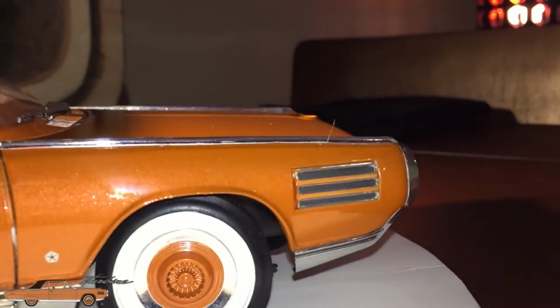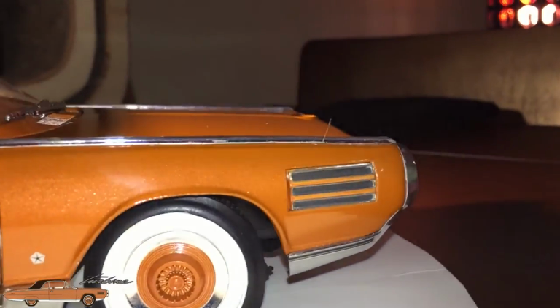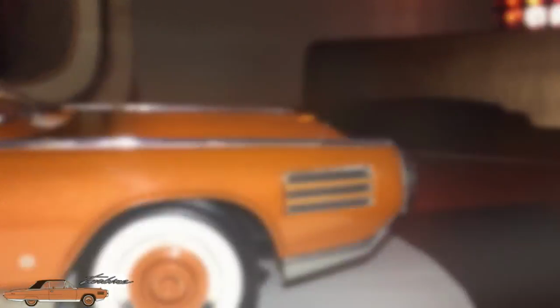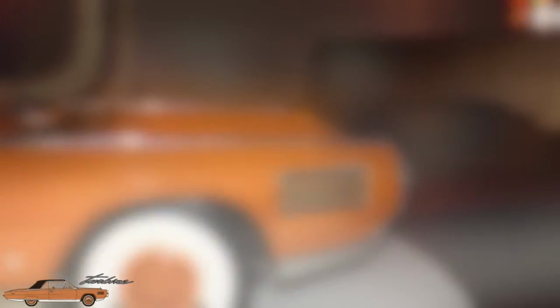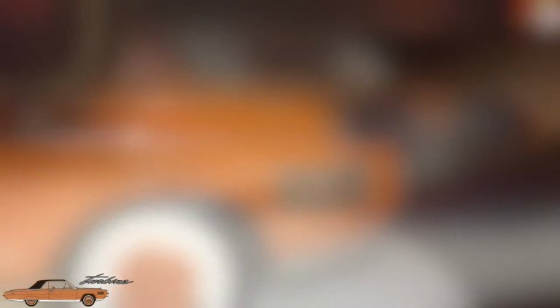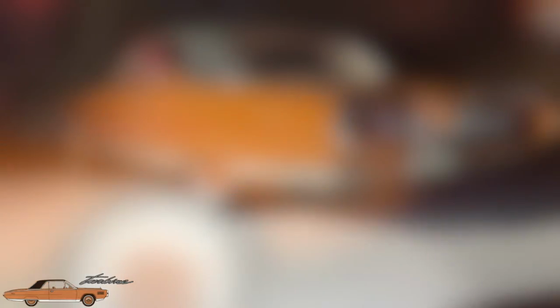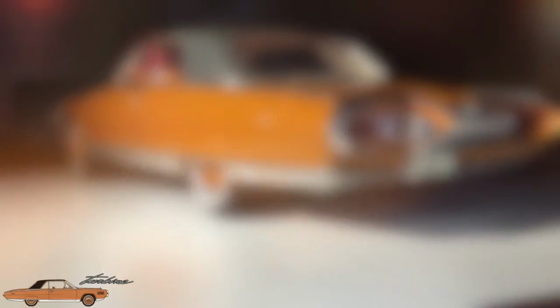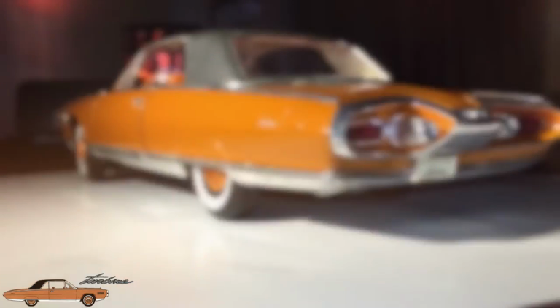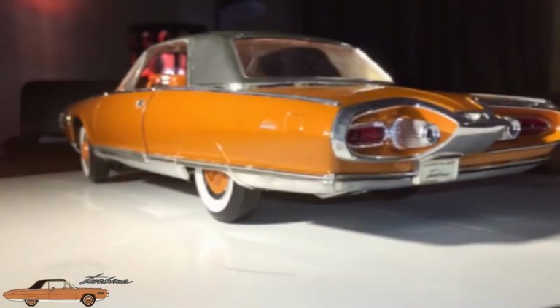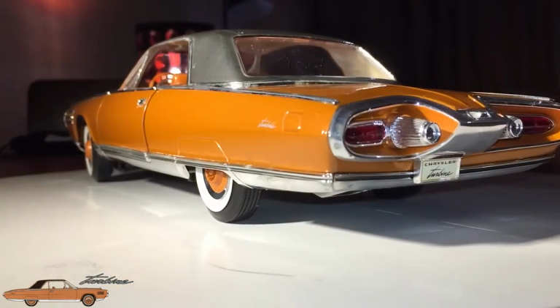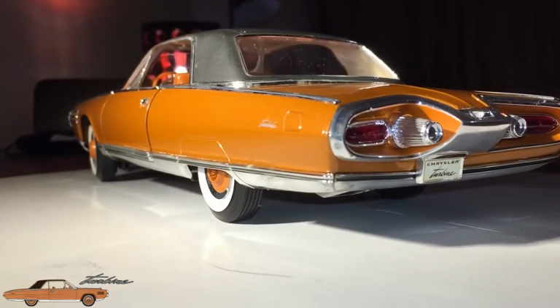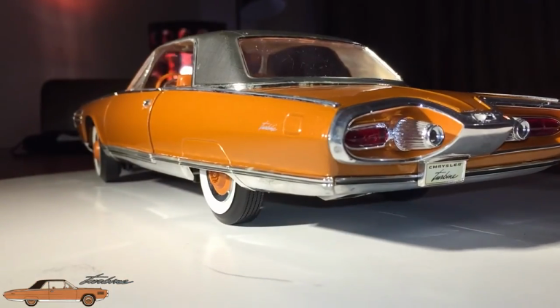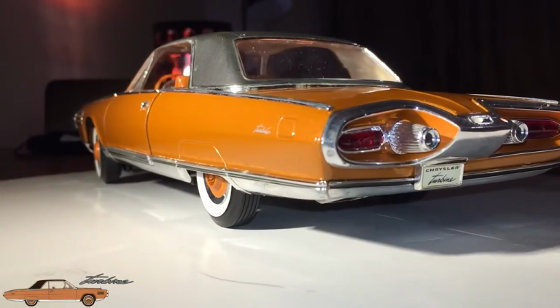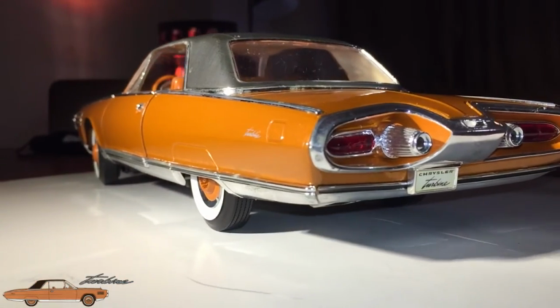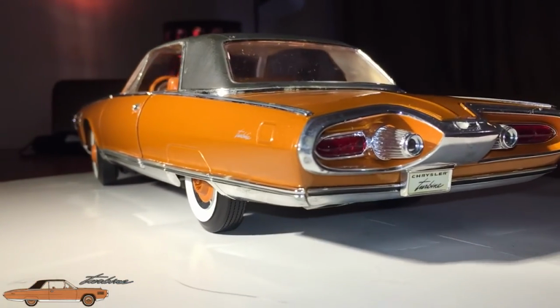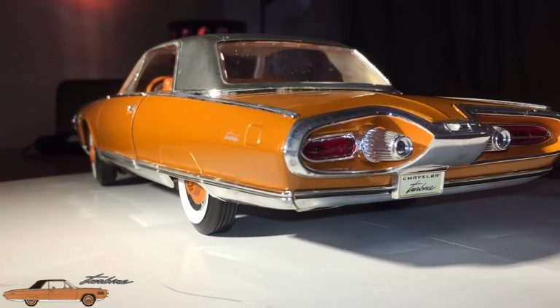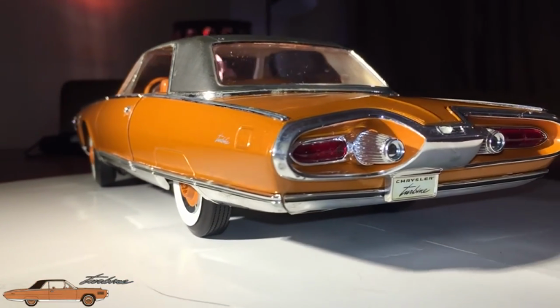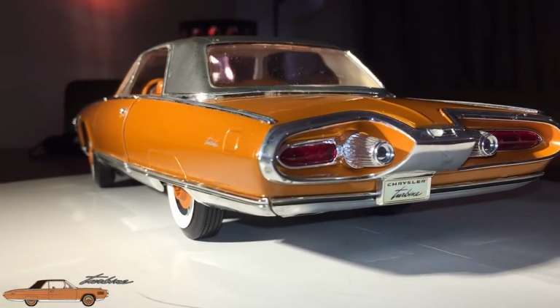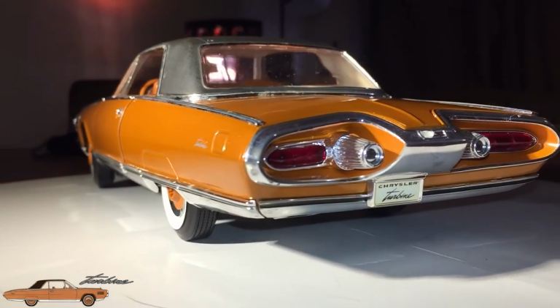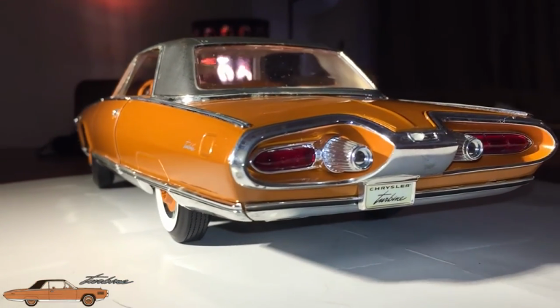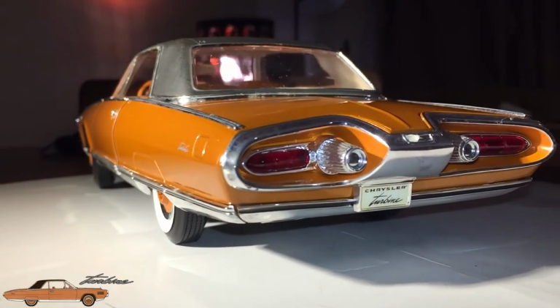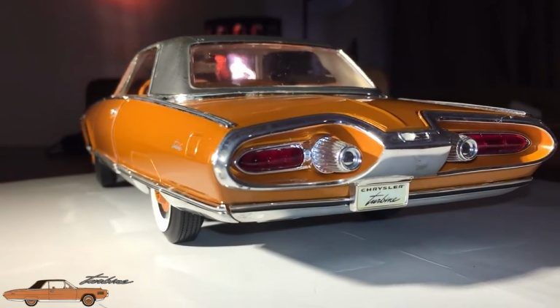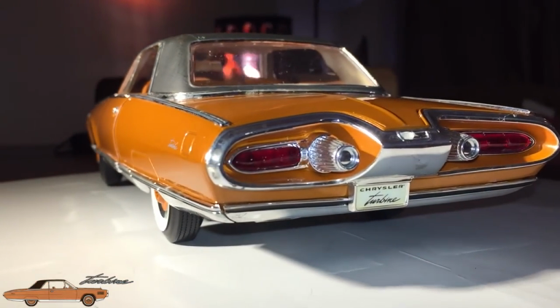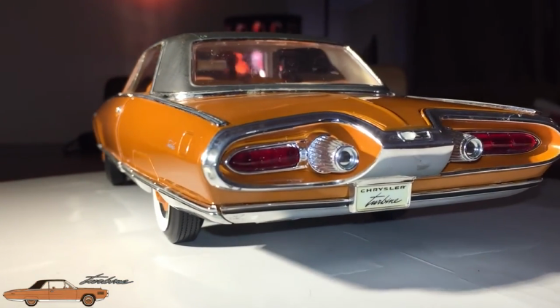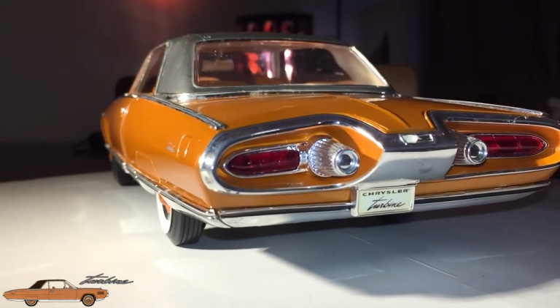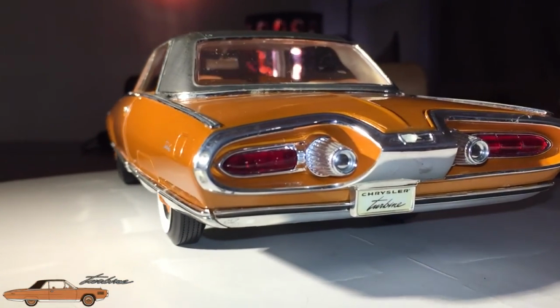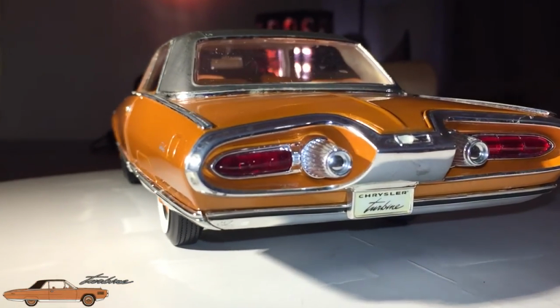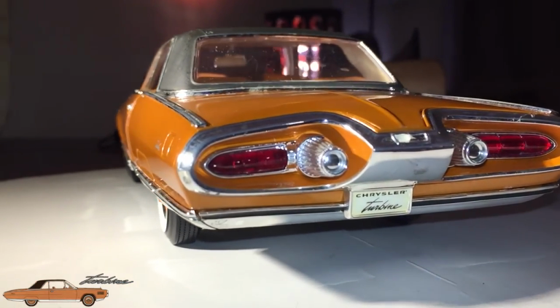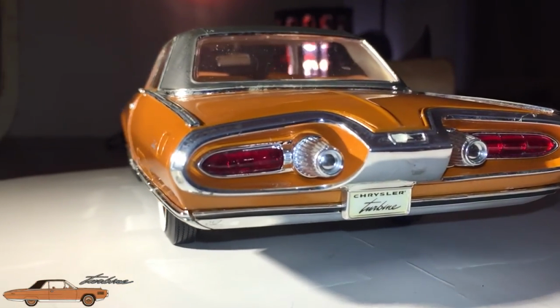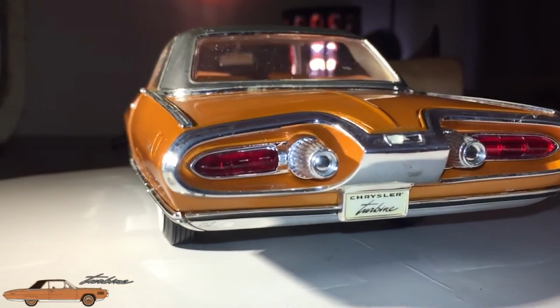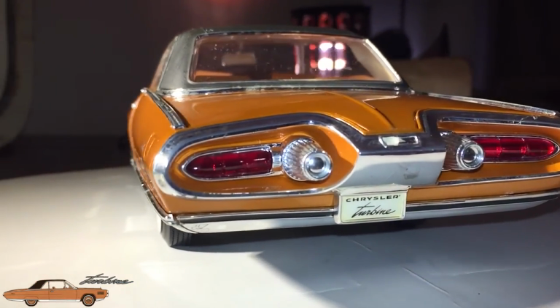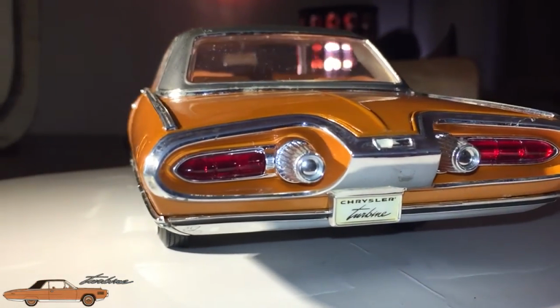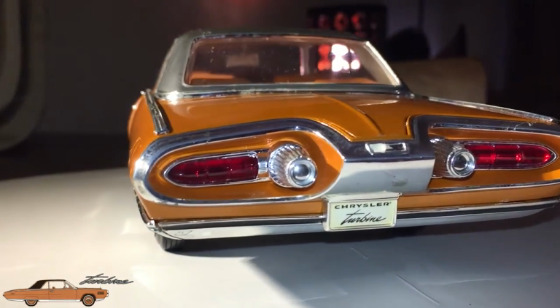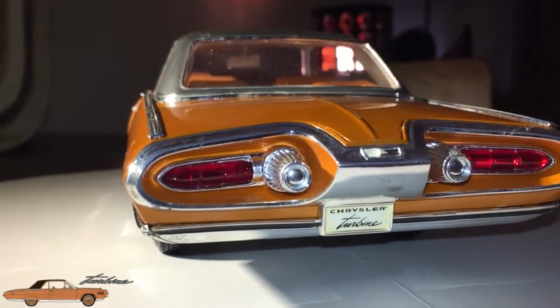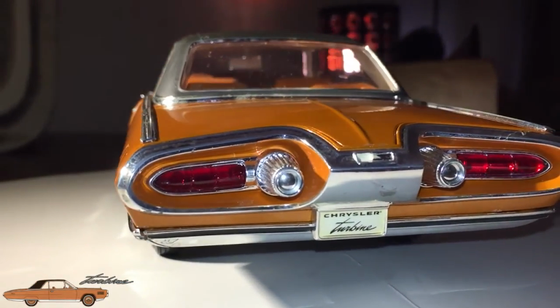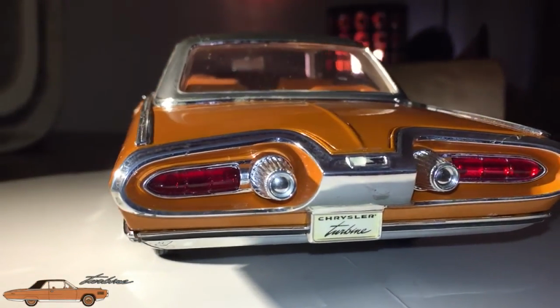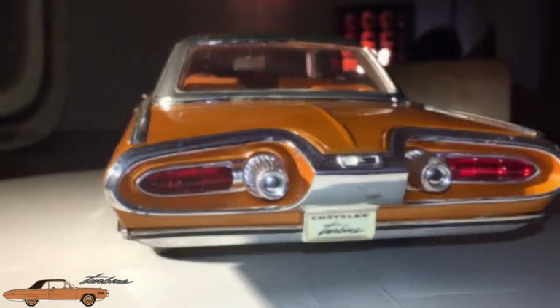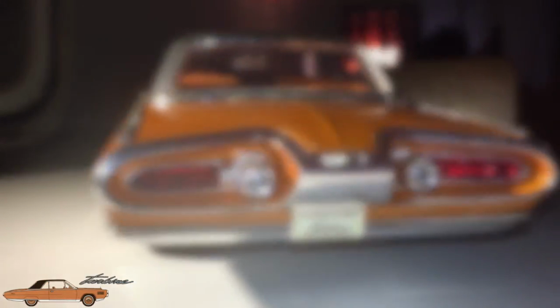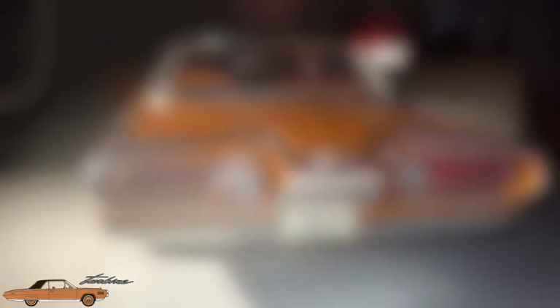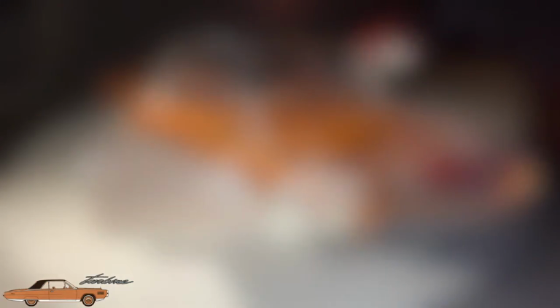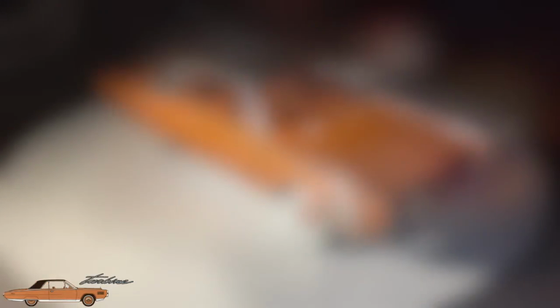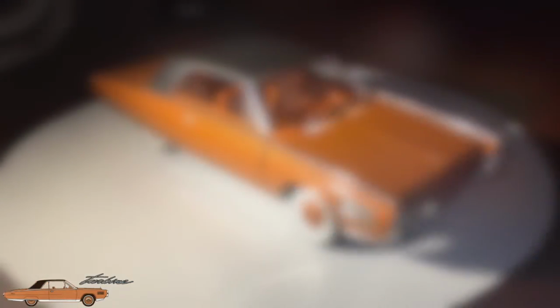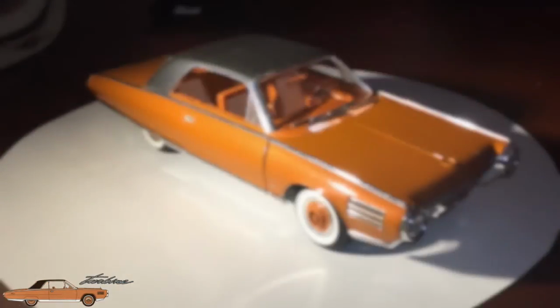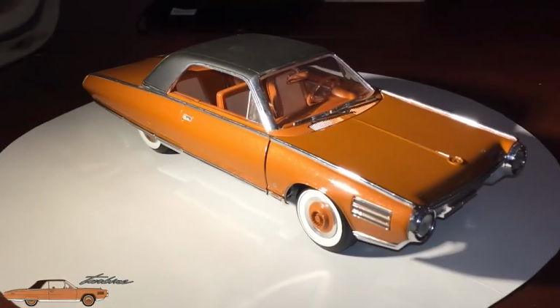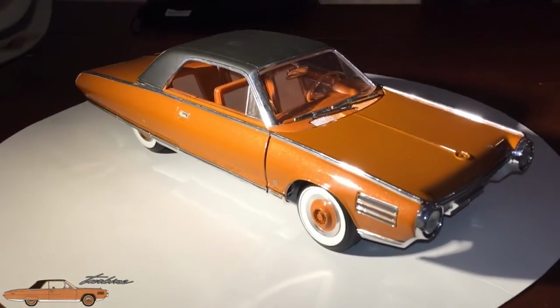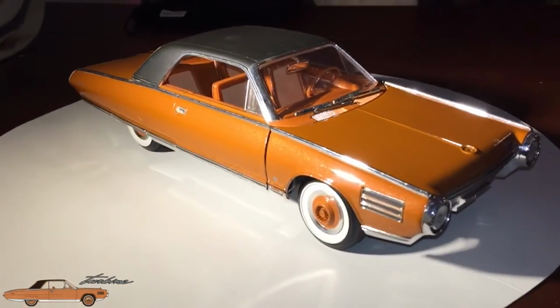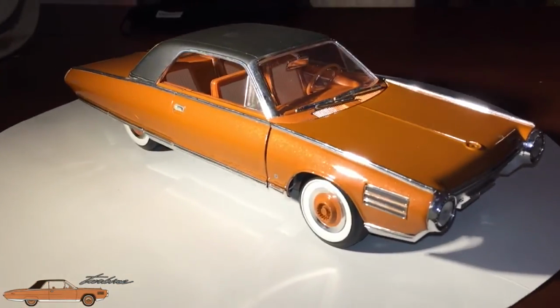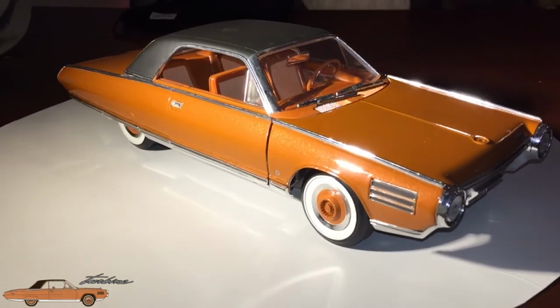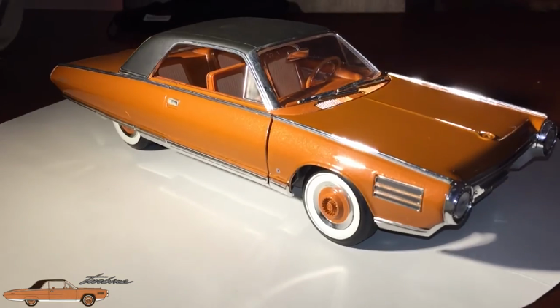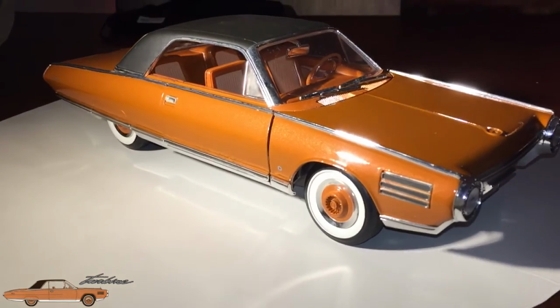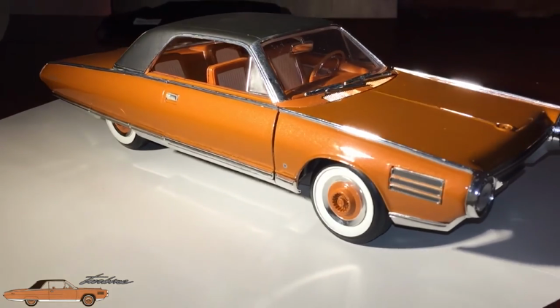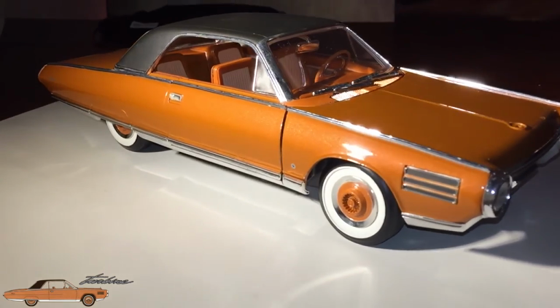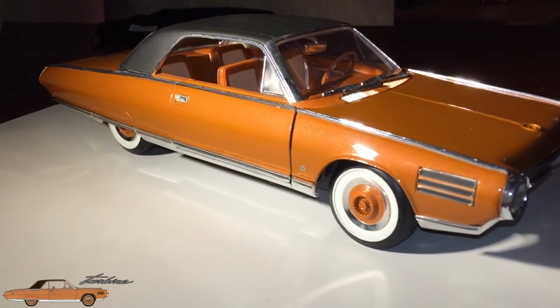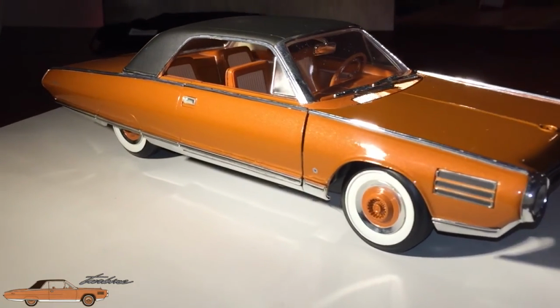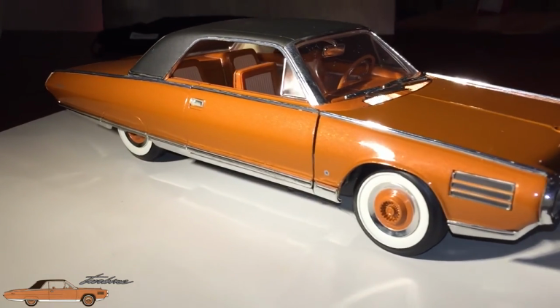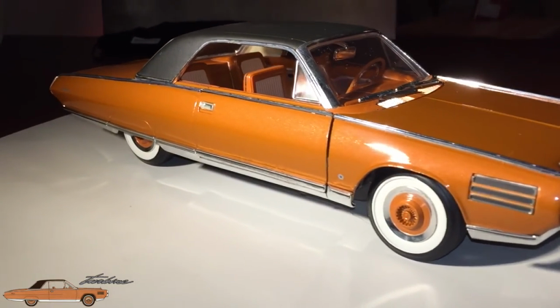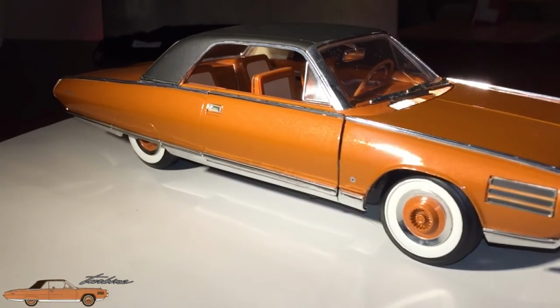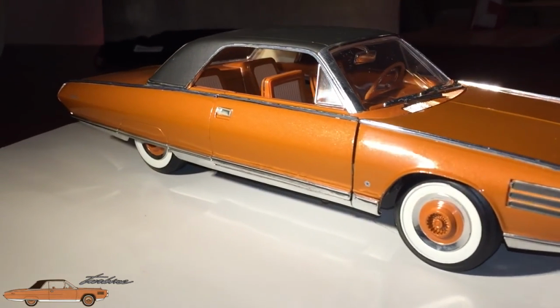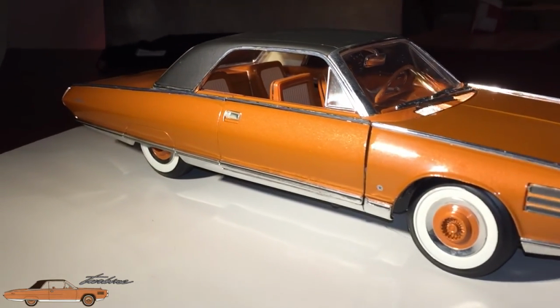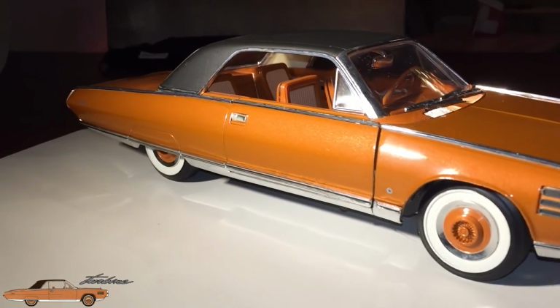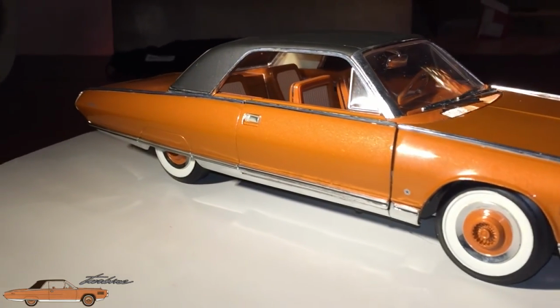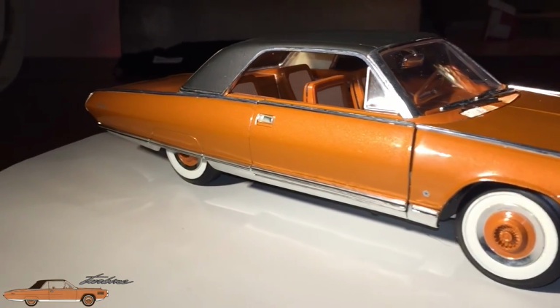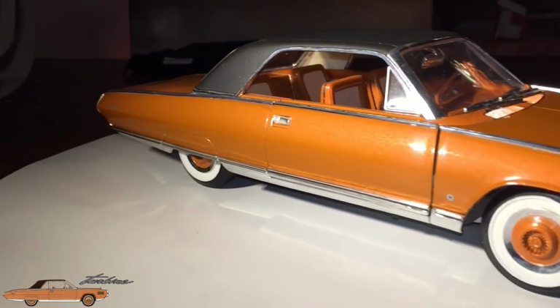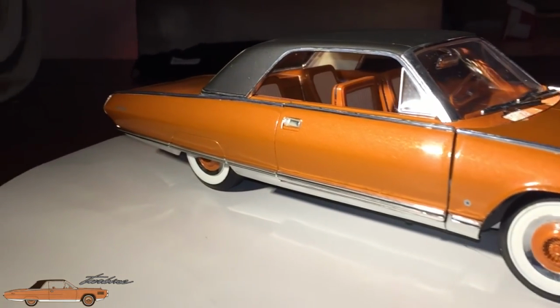And this concludes our detailed look and history of the 1963 Chrysler Turban. As always, thanks for watching.